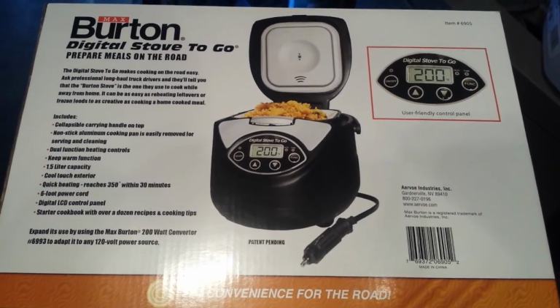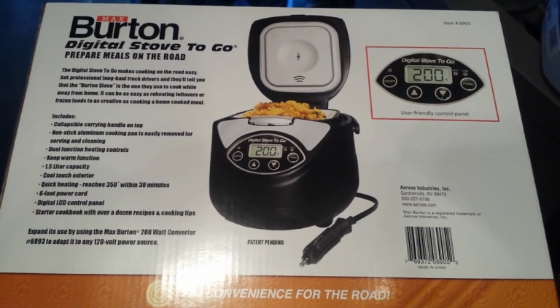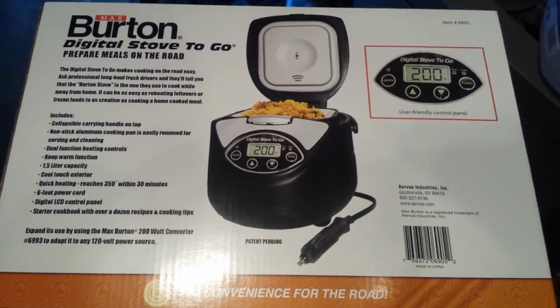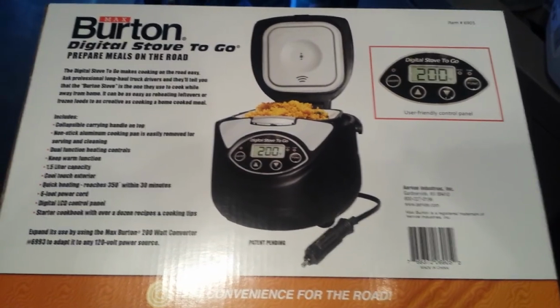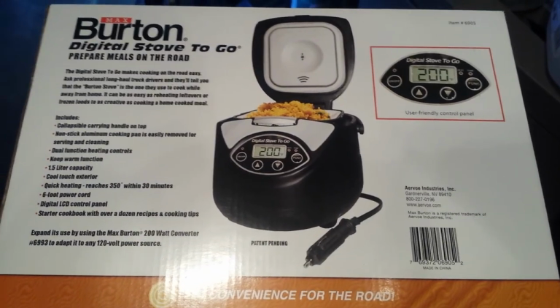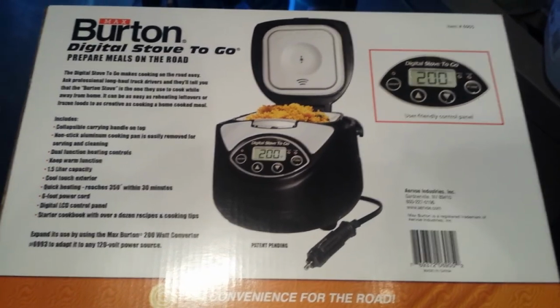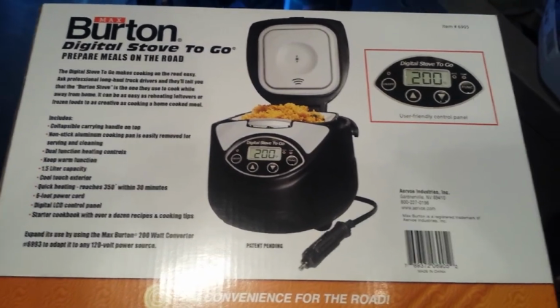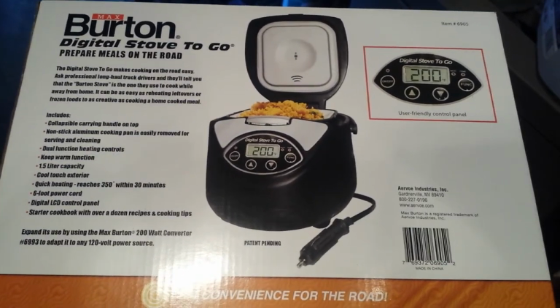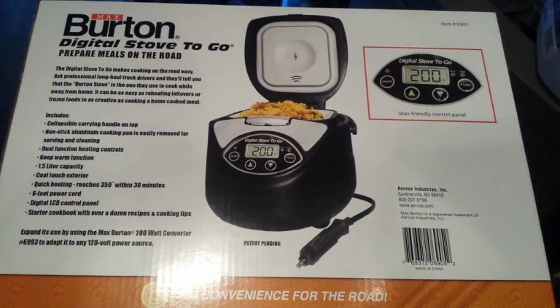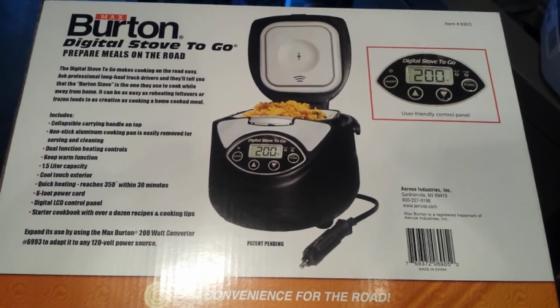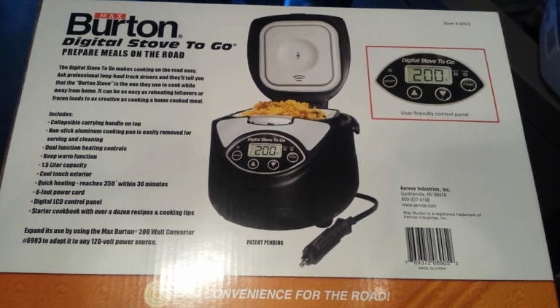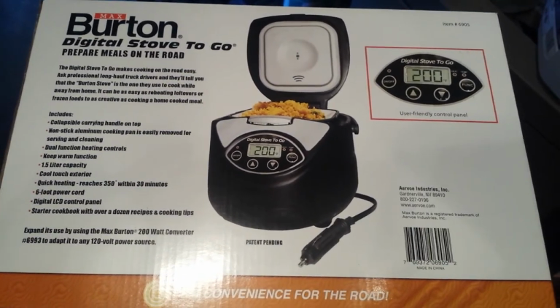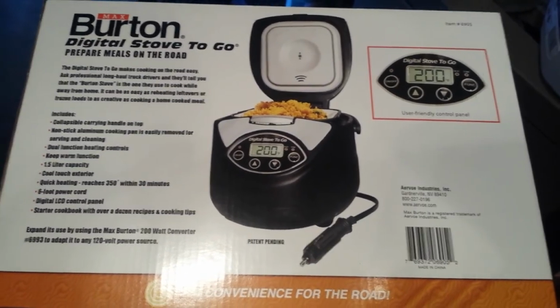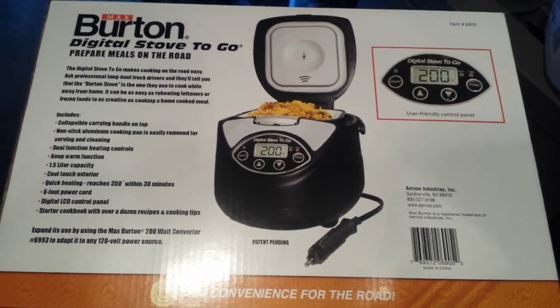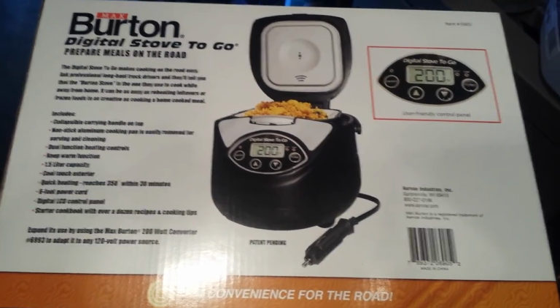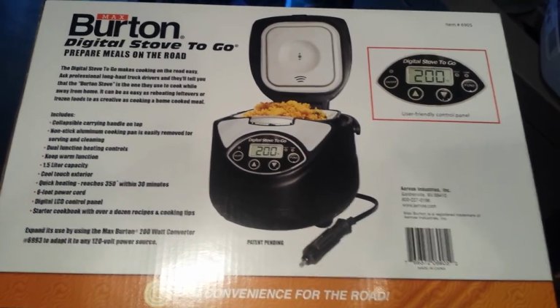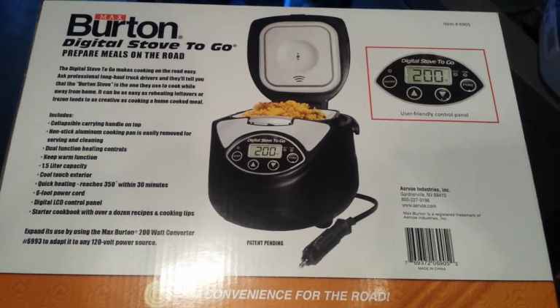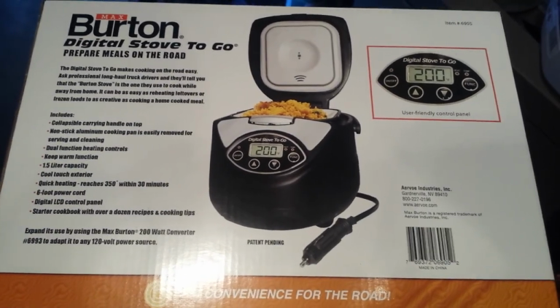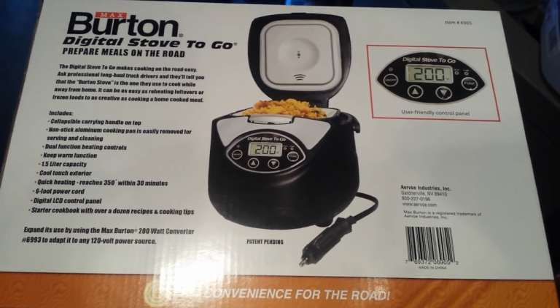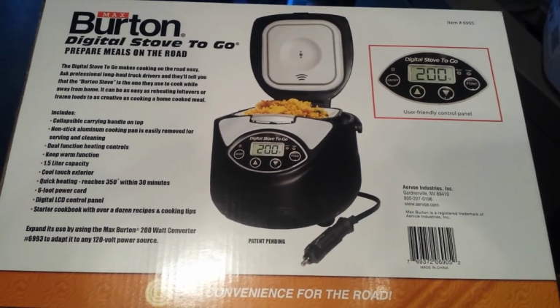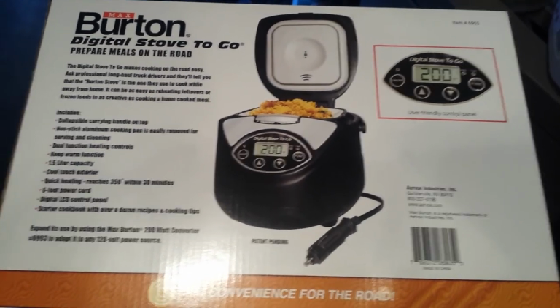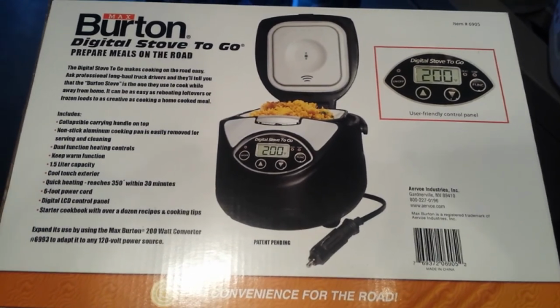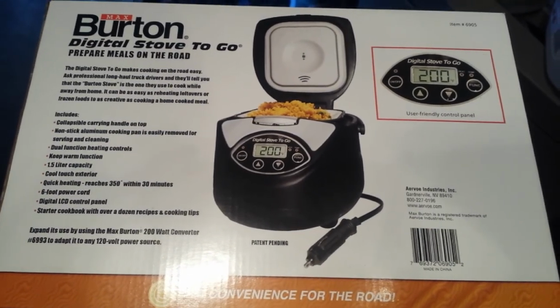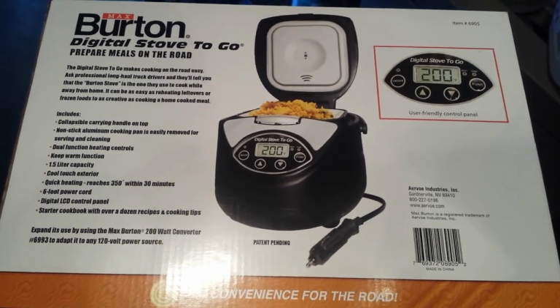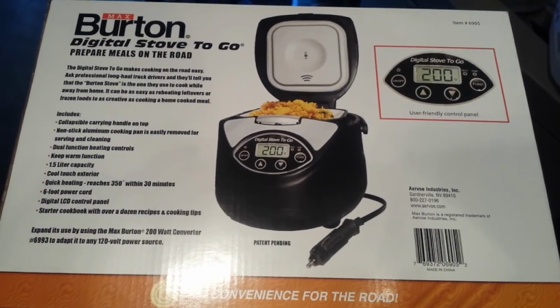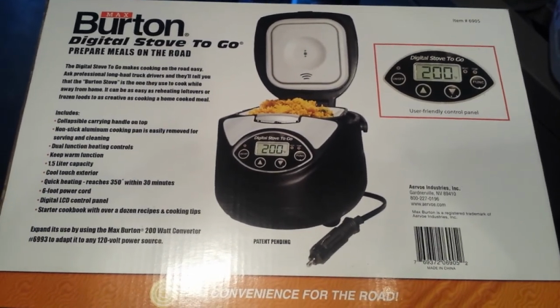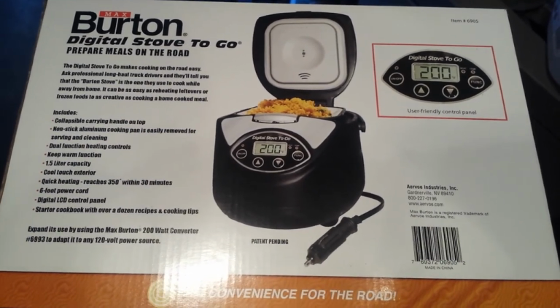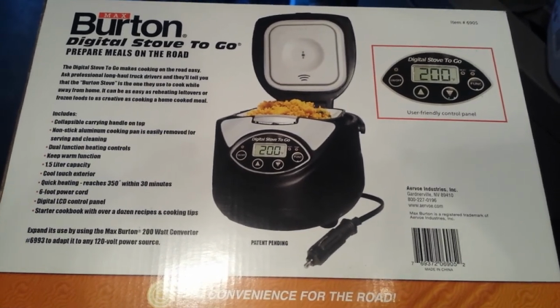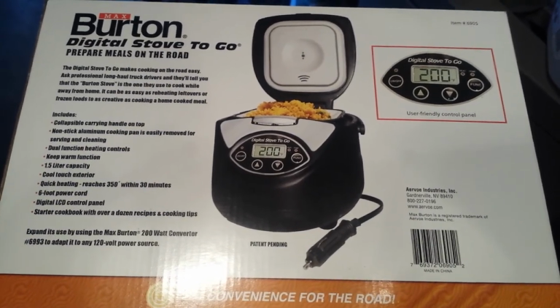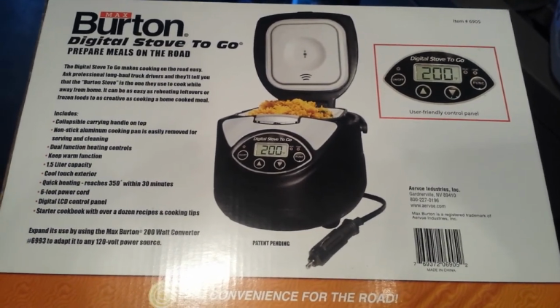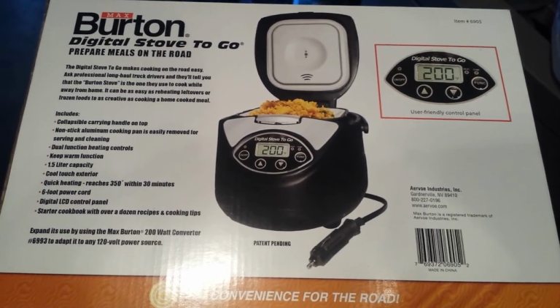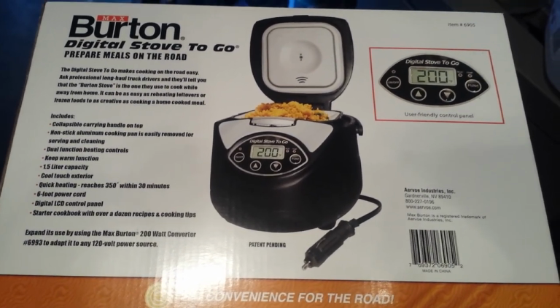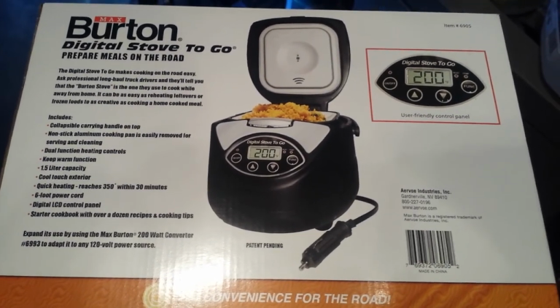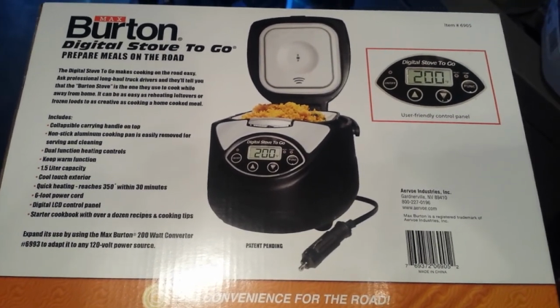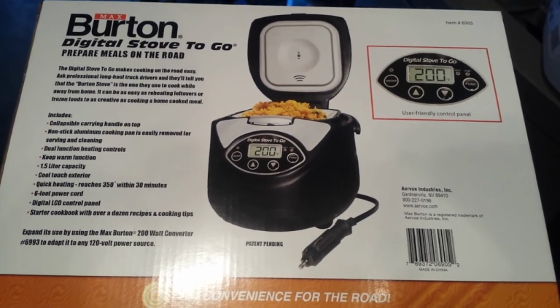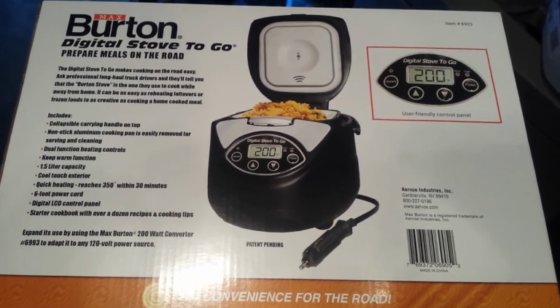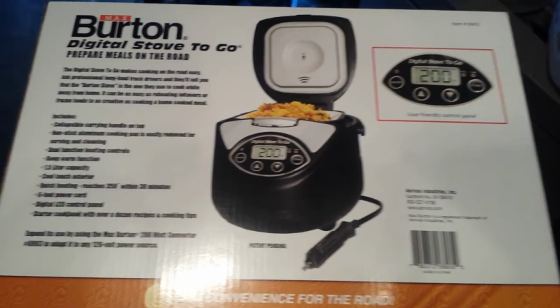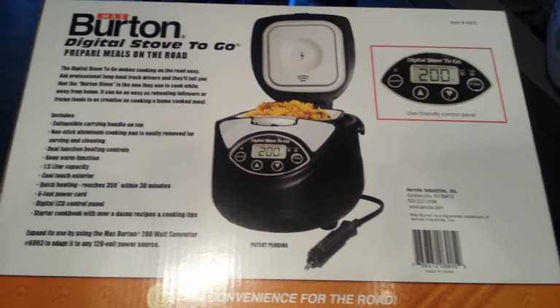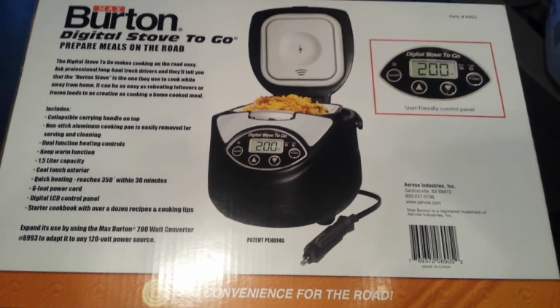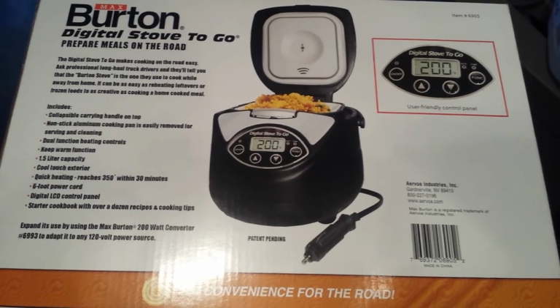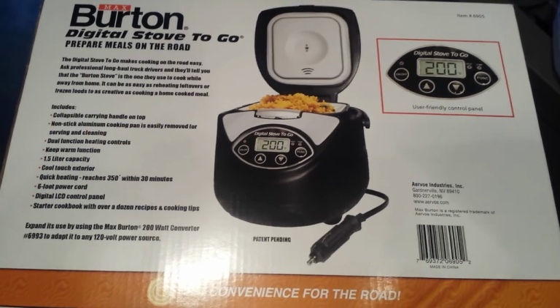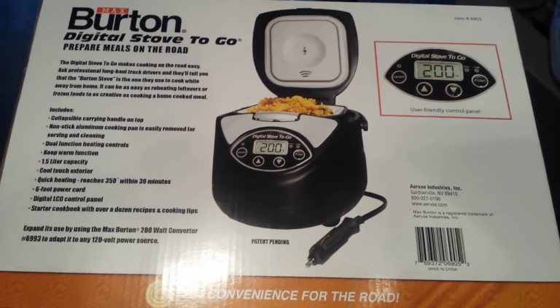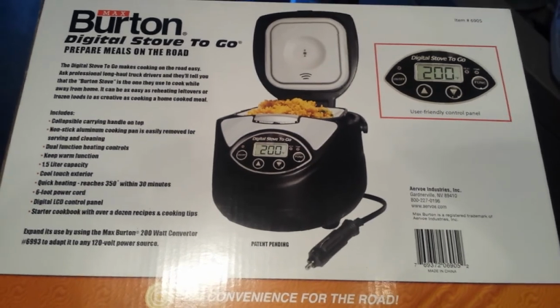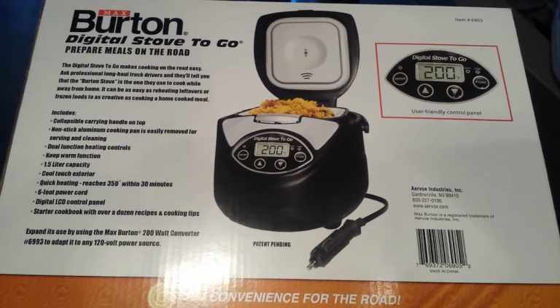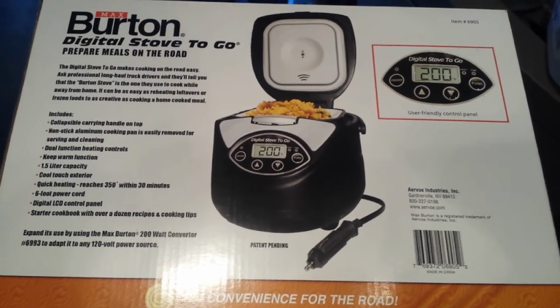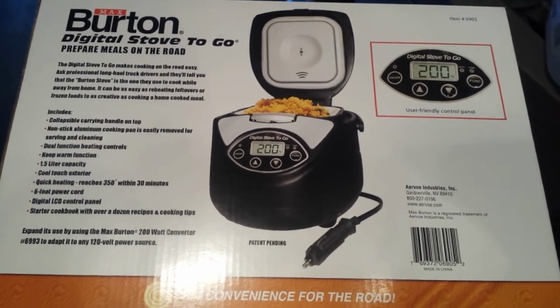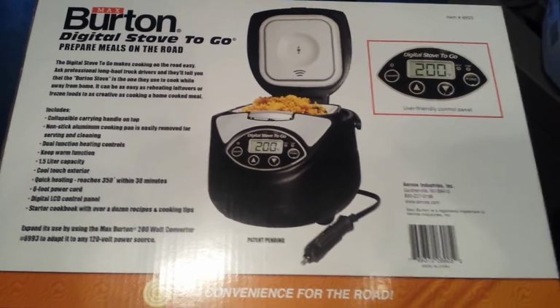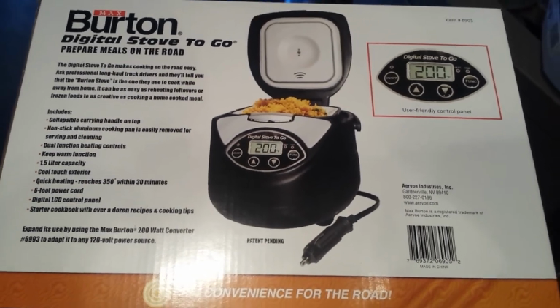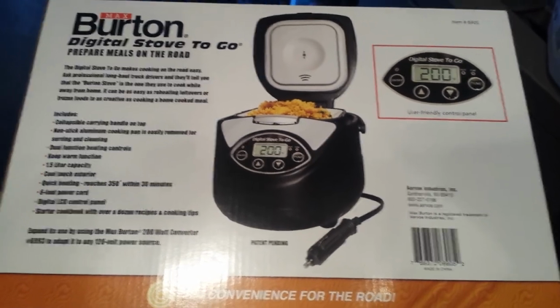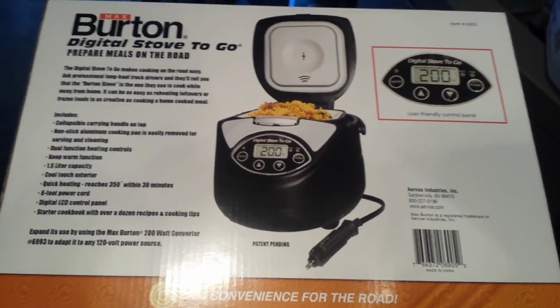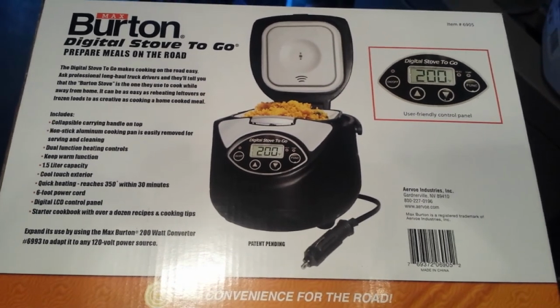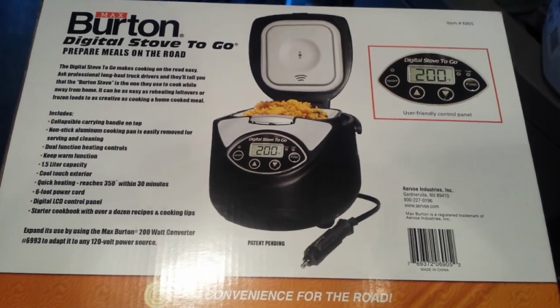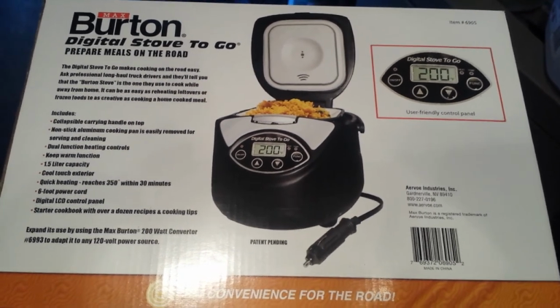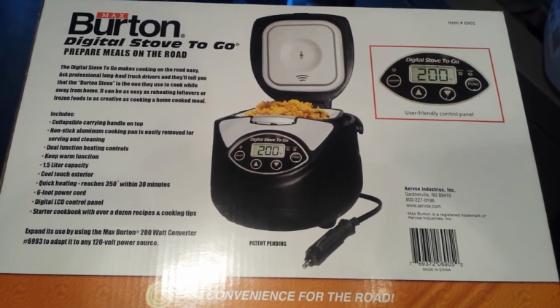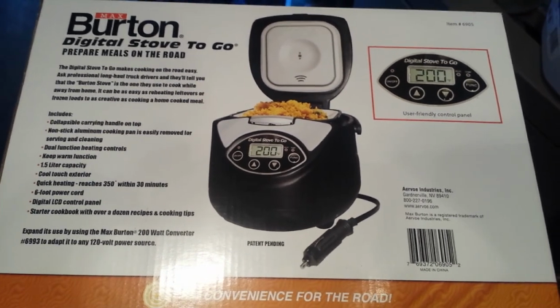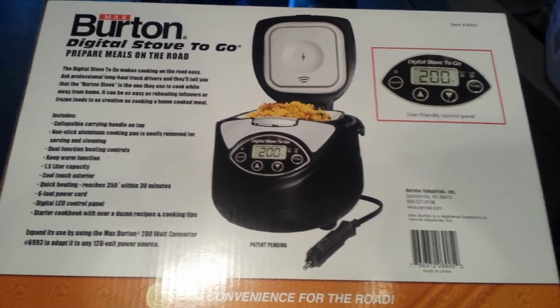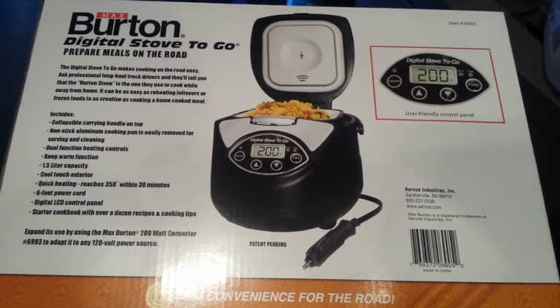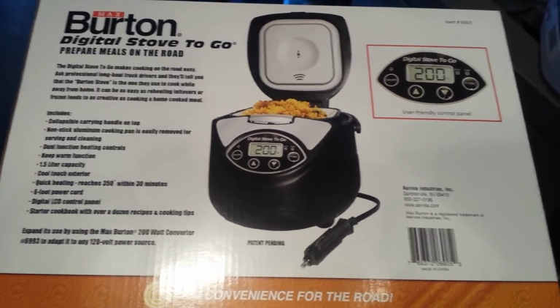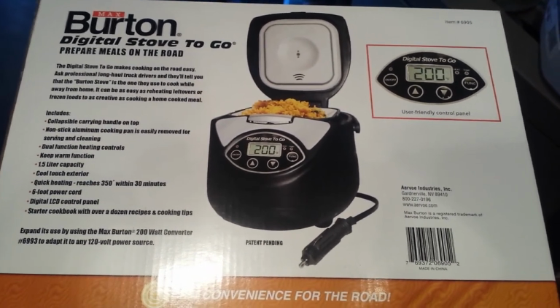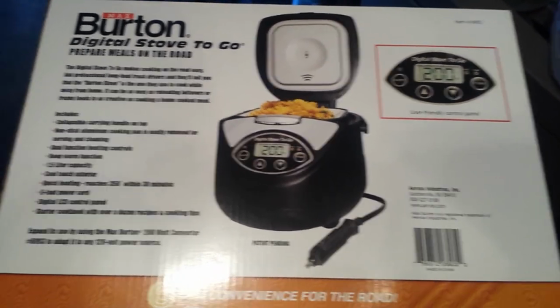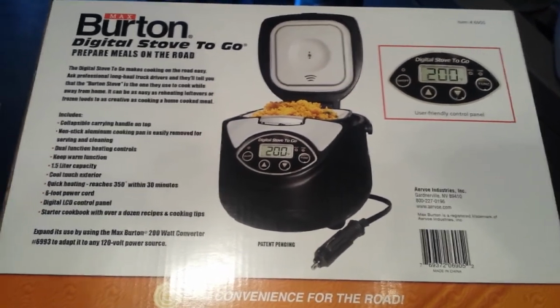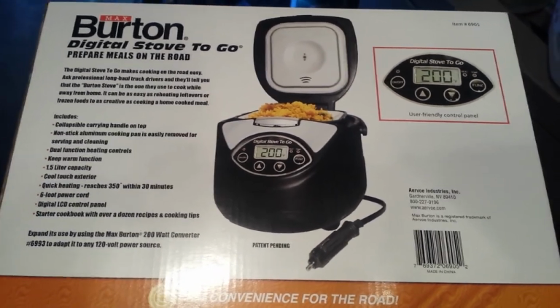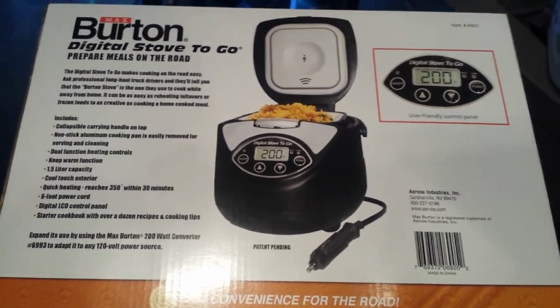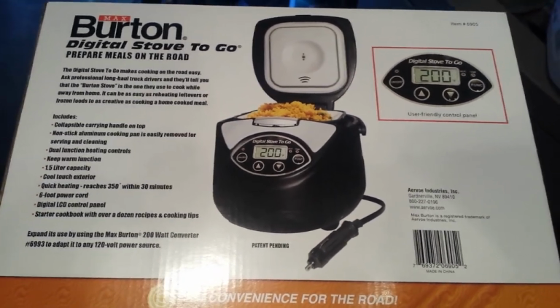Hi, everyone. I wanted to do a quick review for you of the Burton Digital Stove To Go, primarily because we're not keeping it.